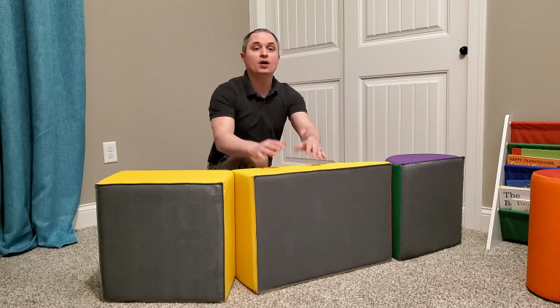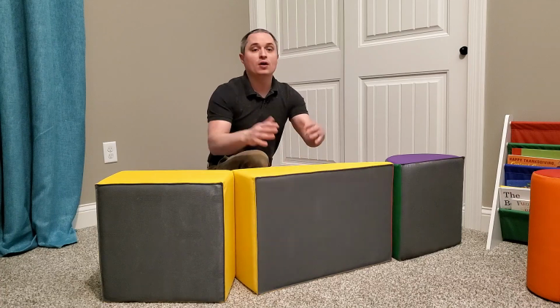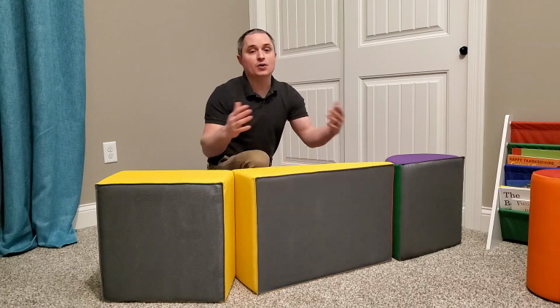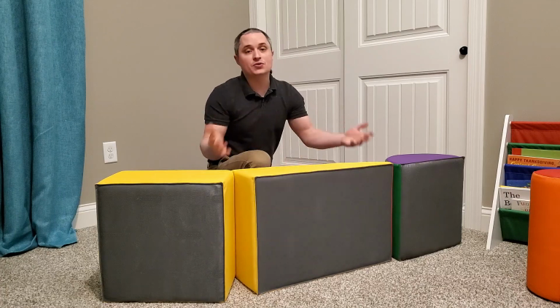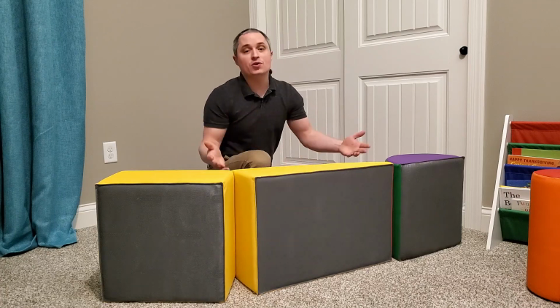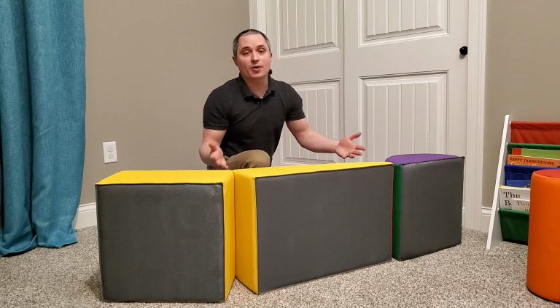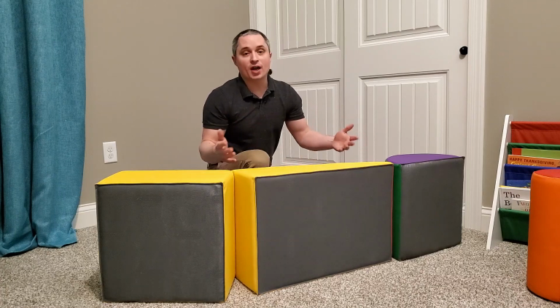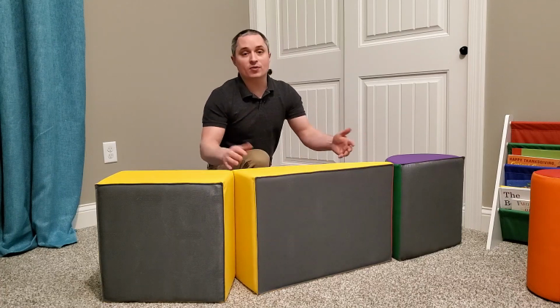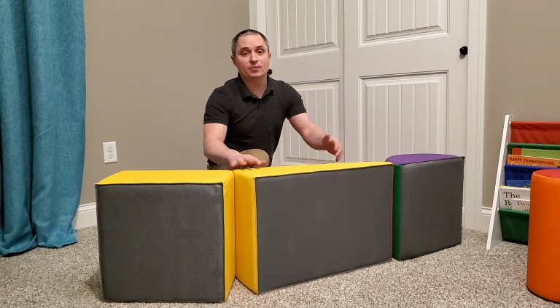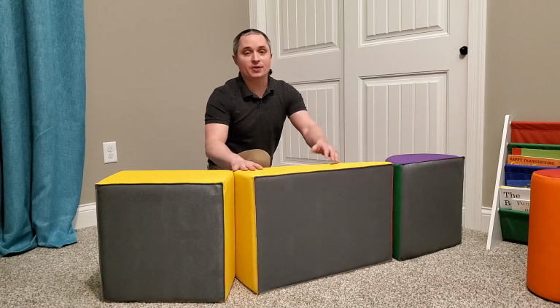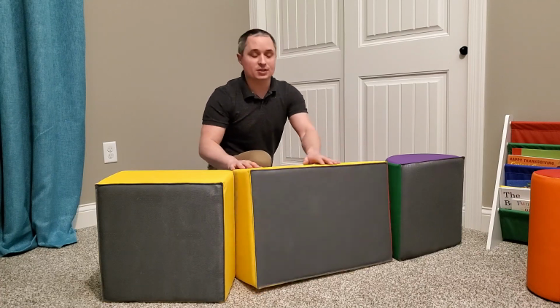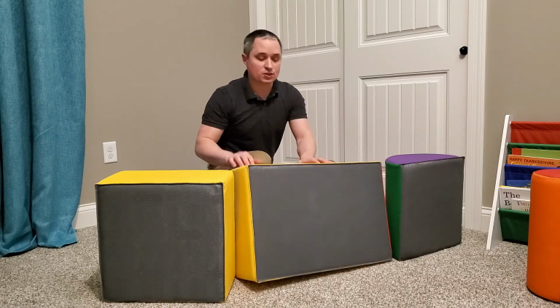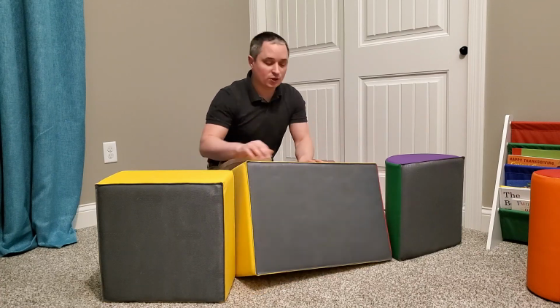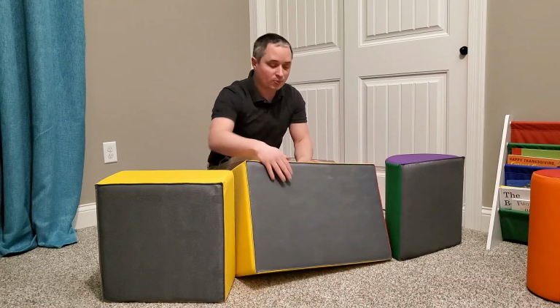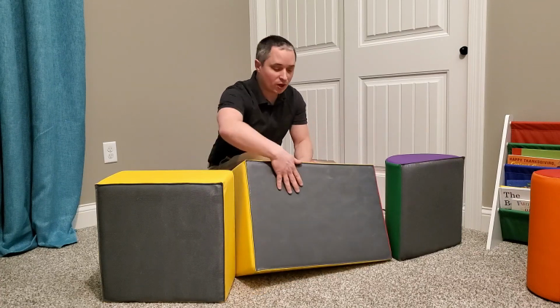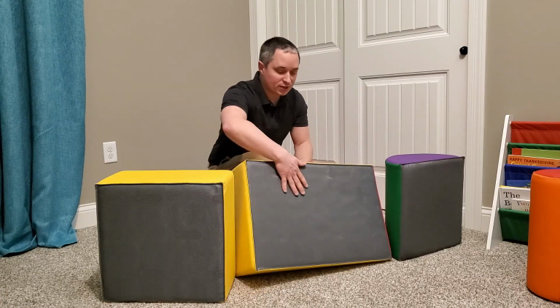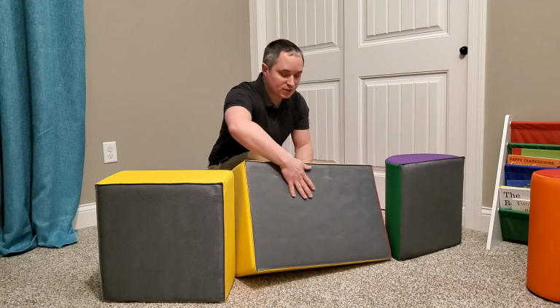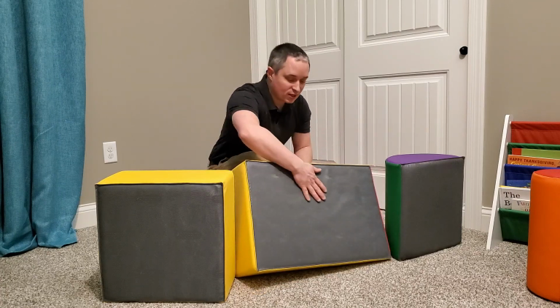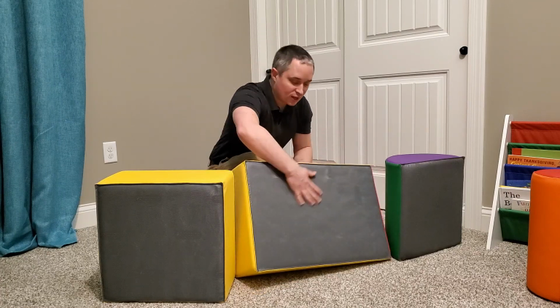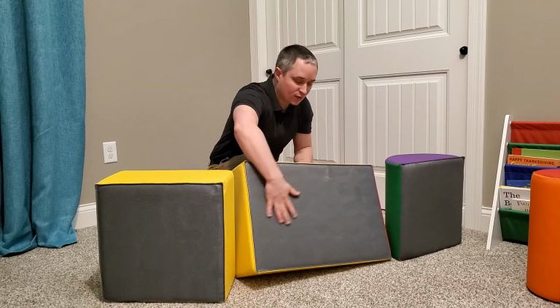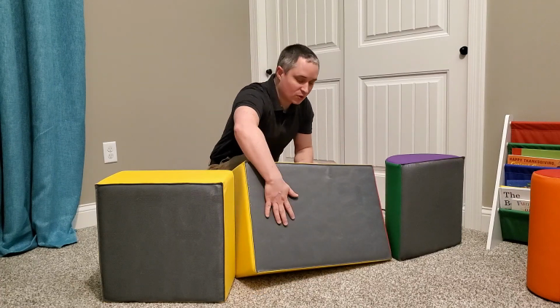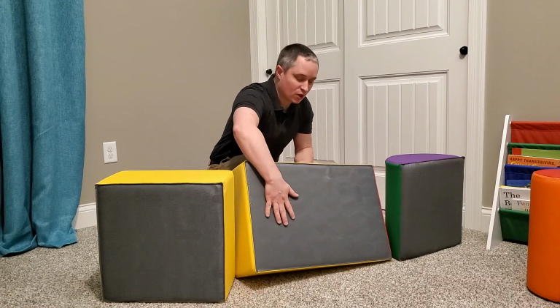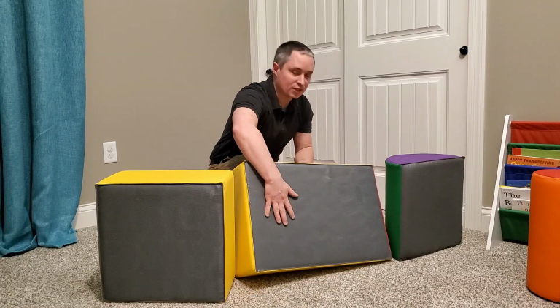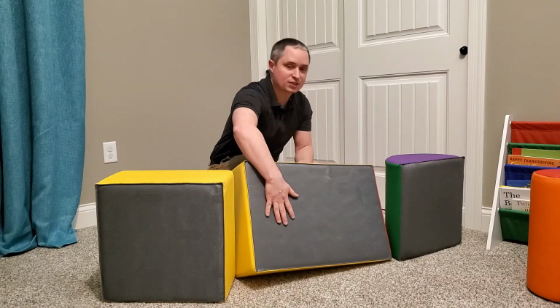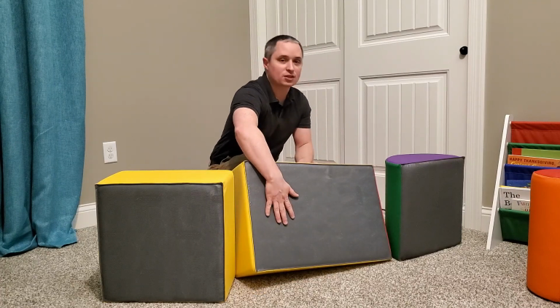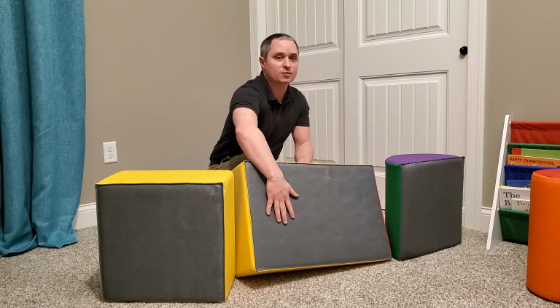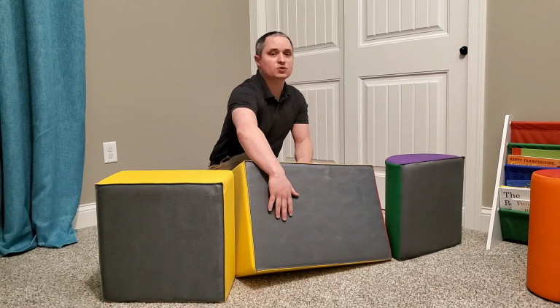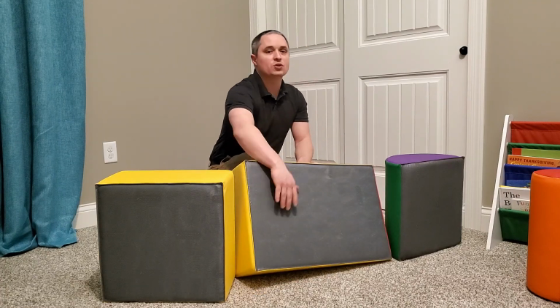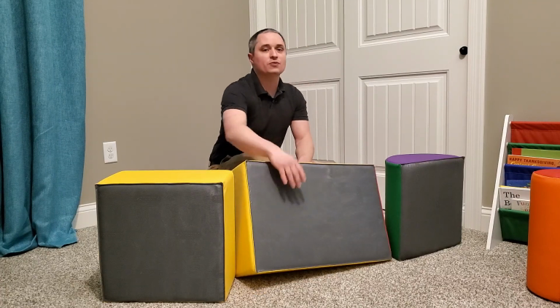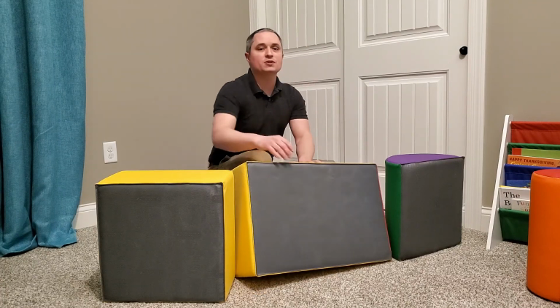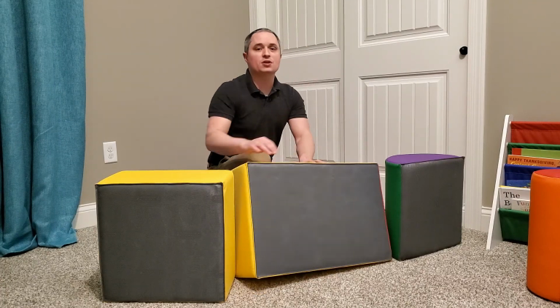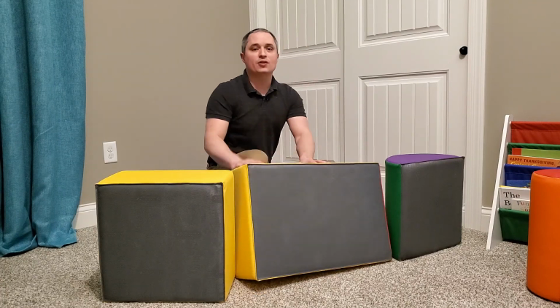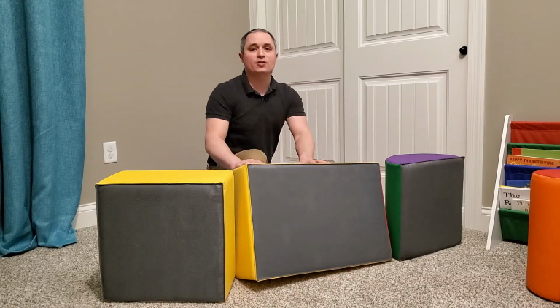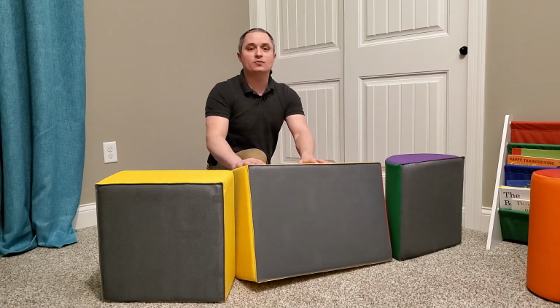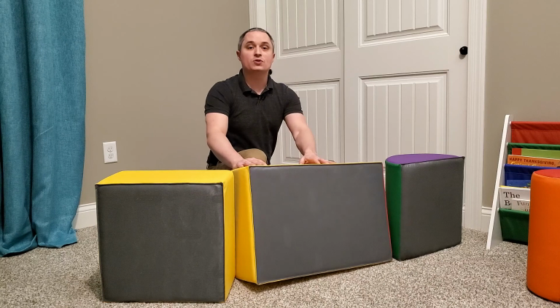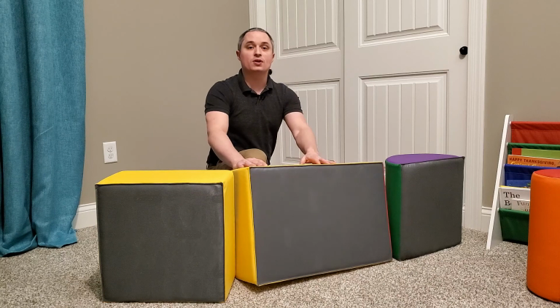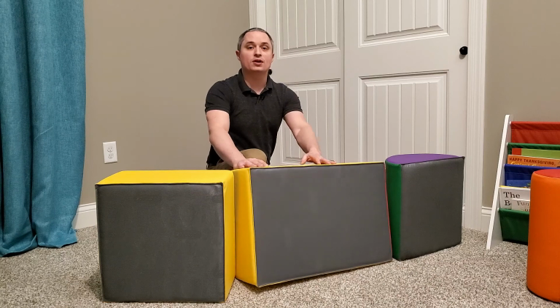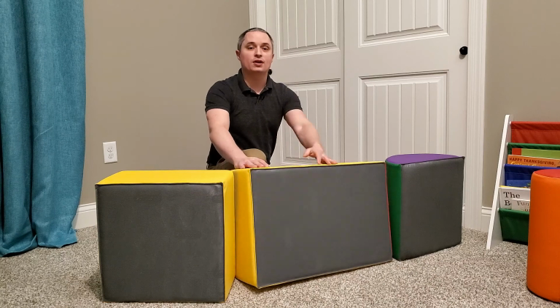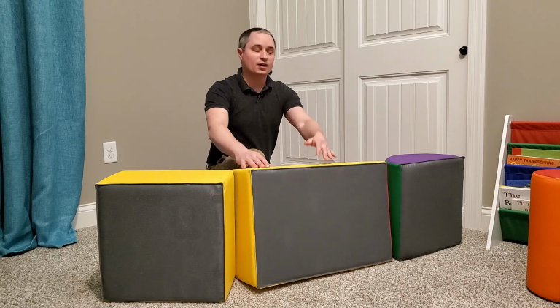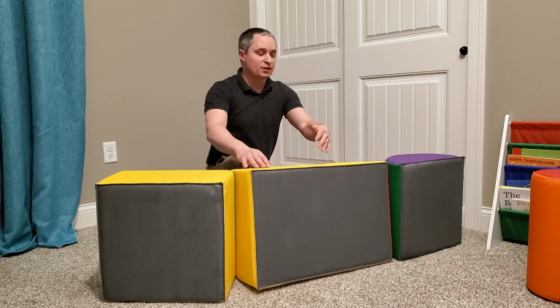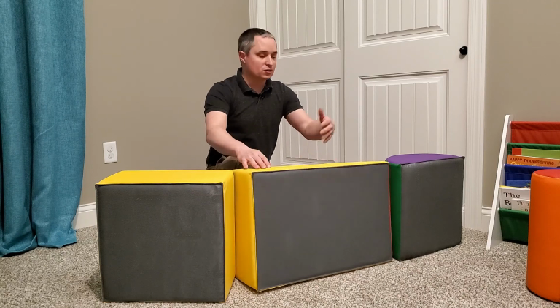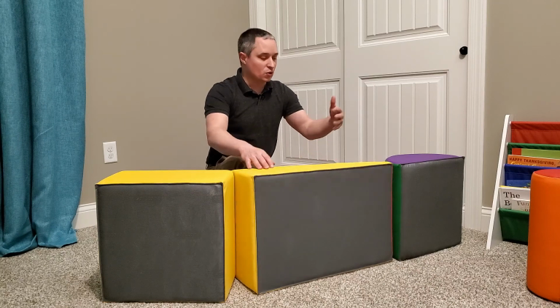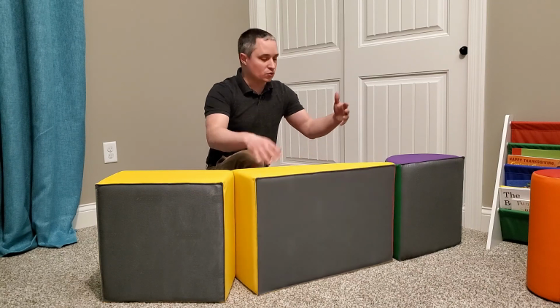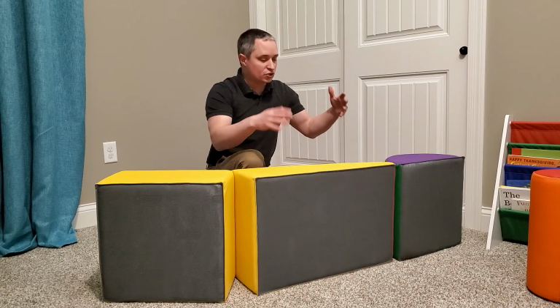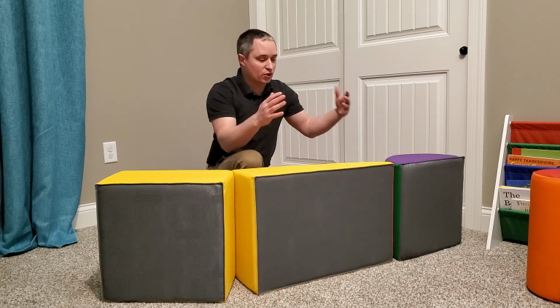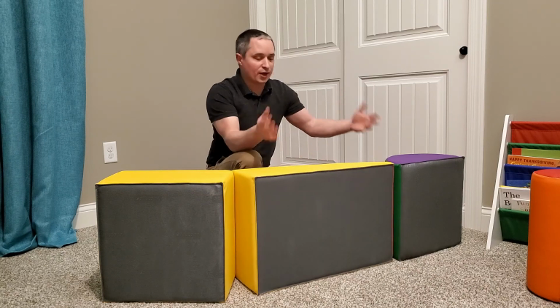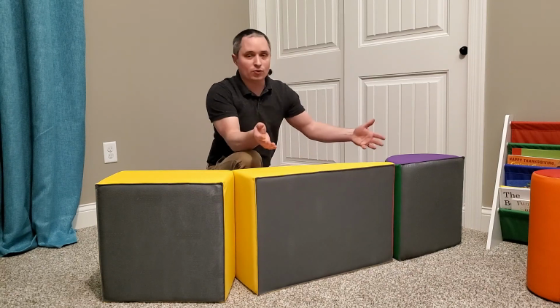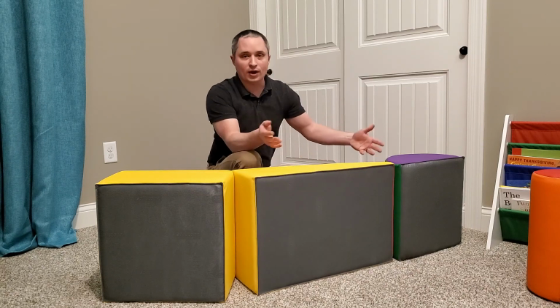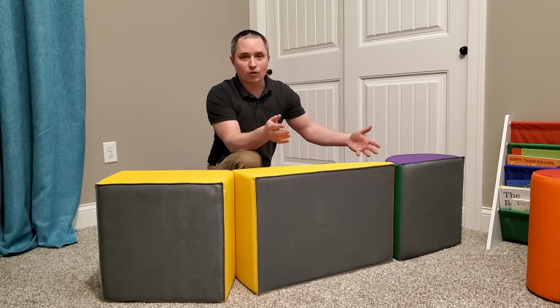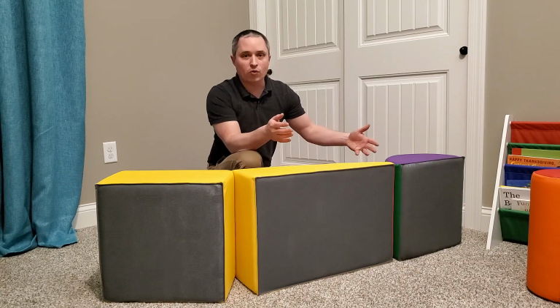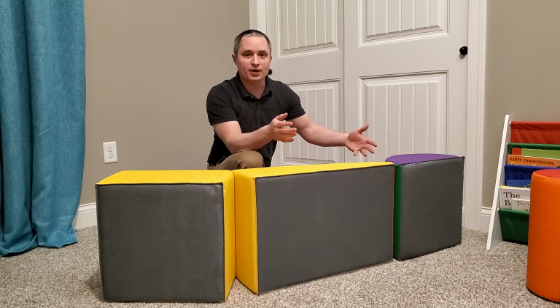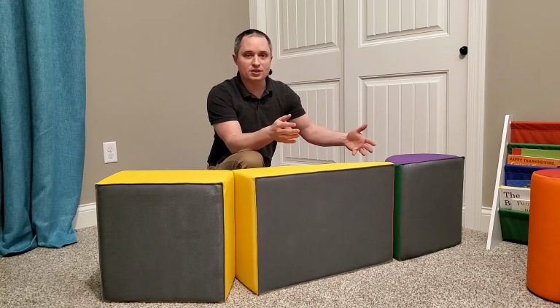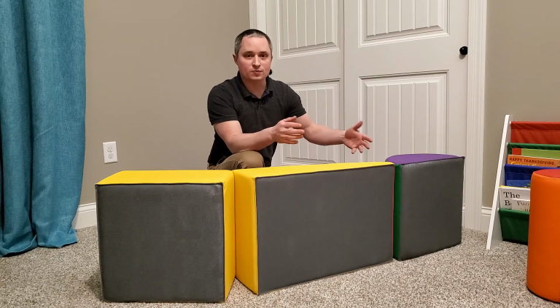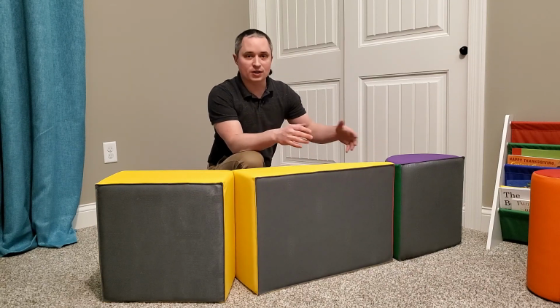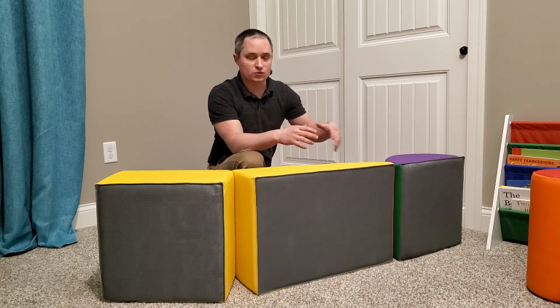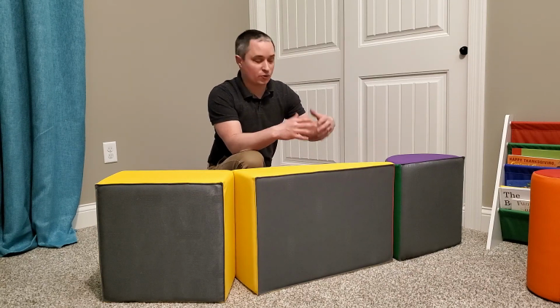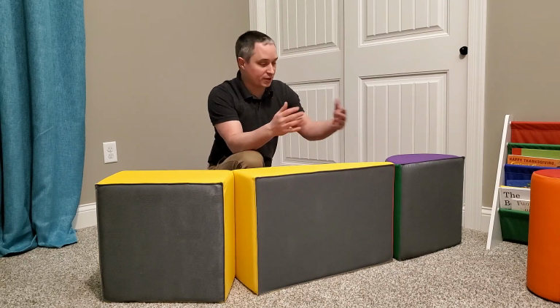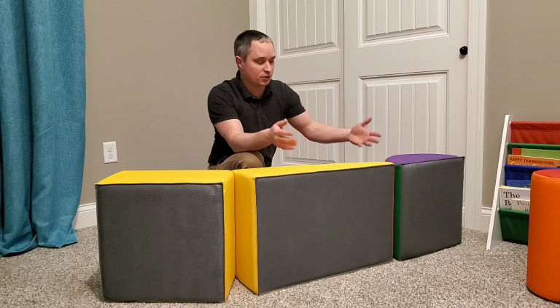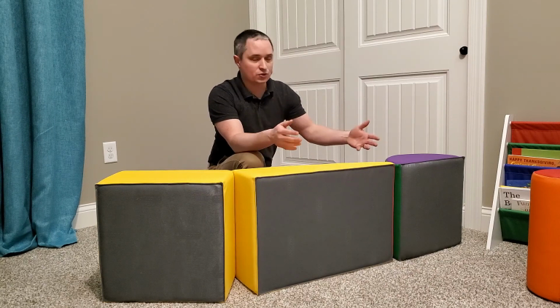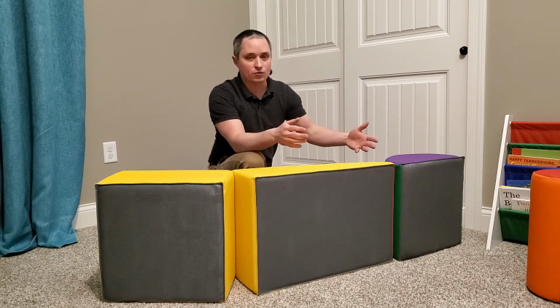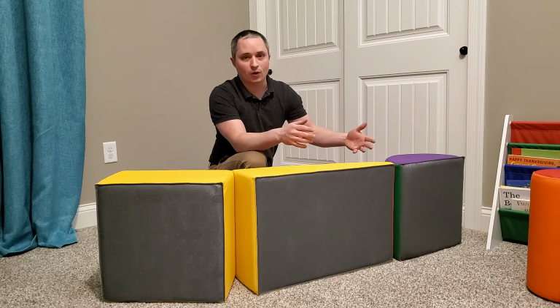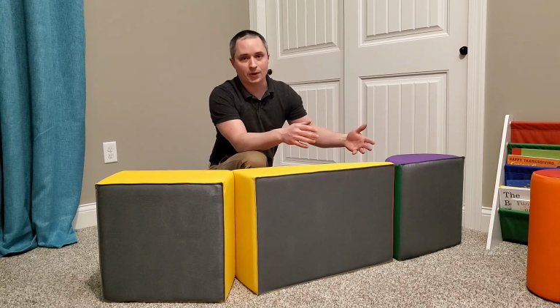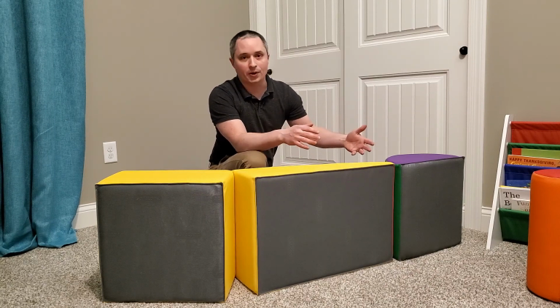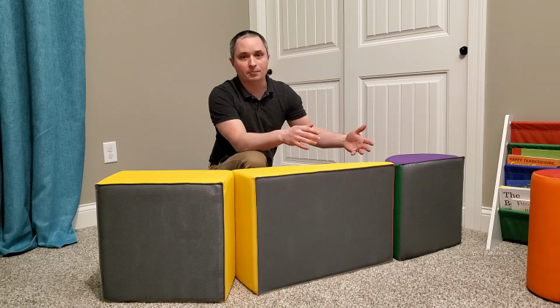Also, the bottom of the biggest three blocks have a non-slip surface on them, so they don't slide around quite as much when the kids are crawling on them.